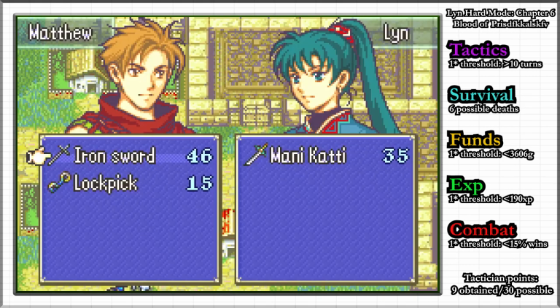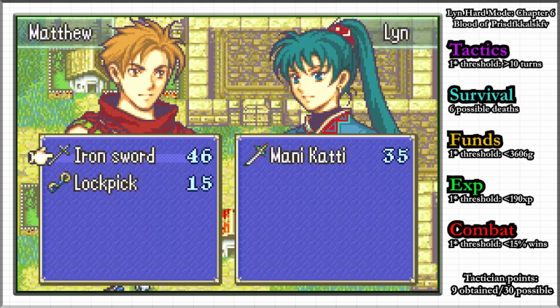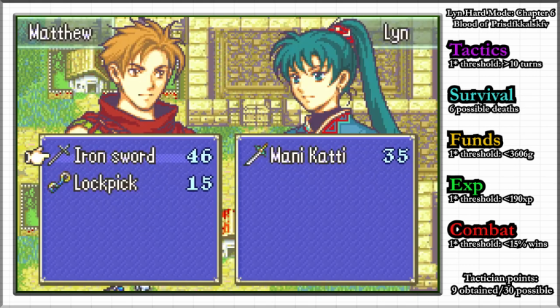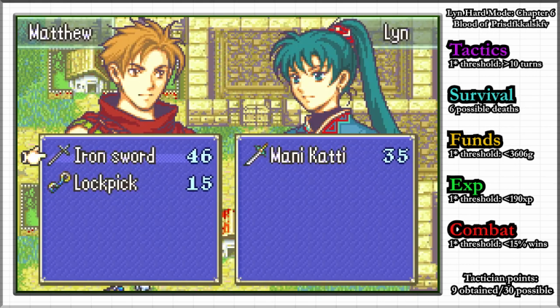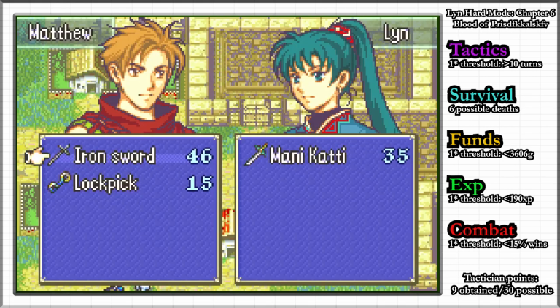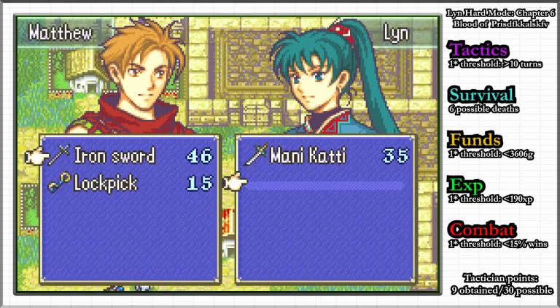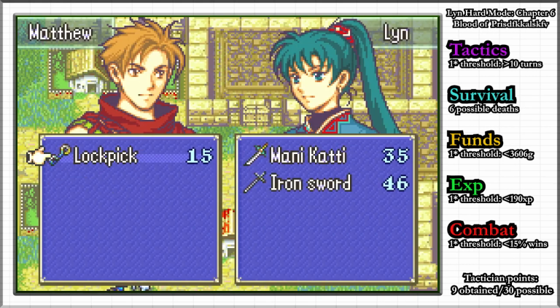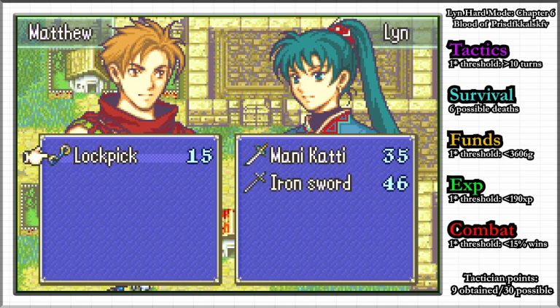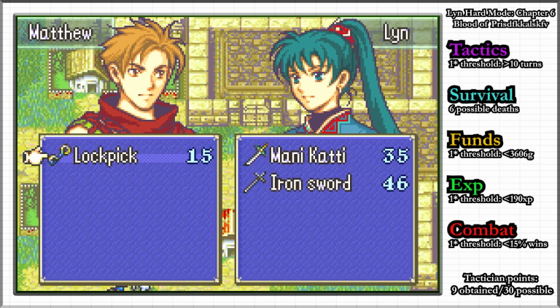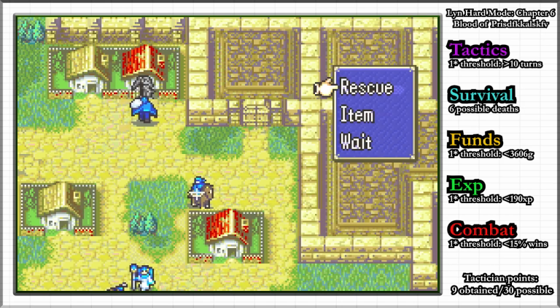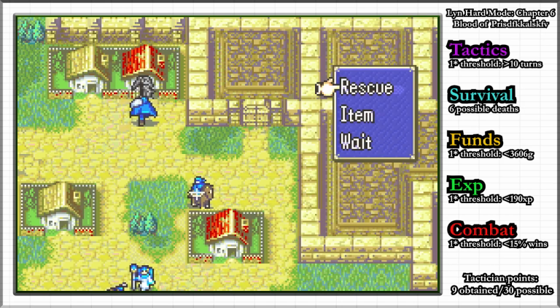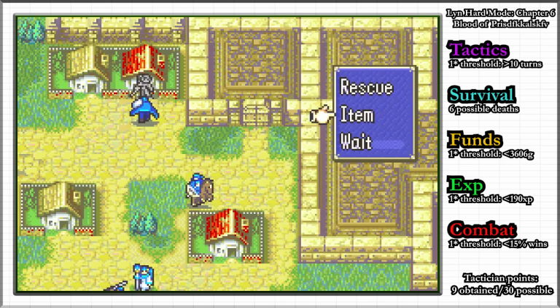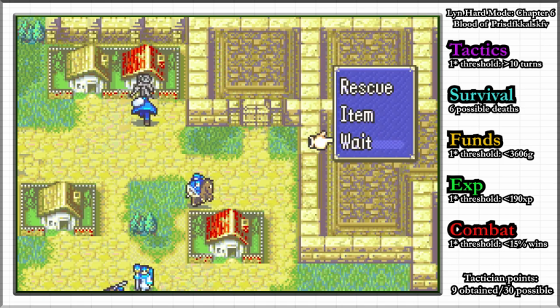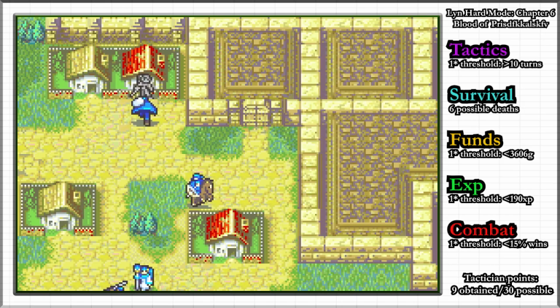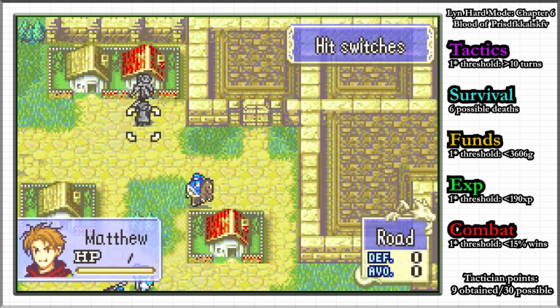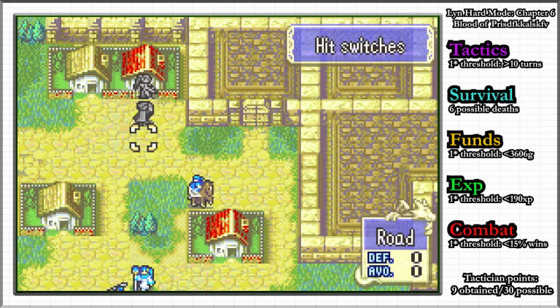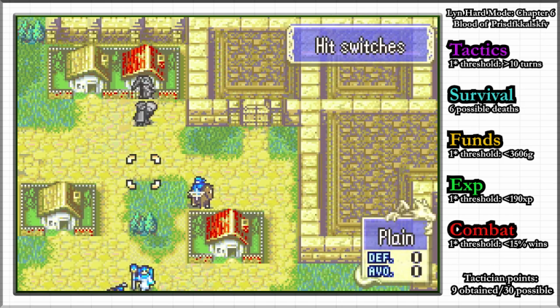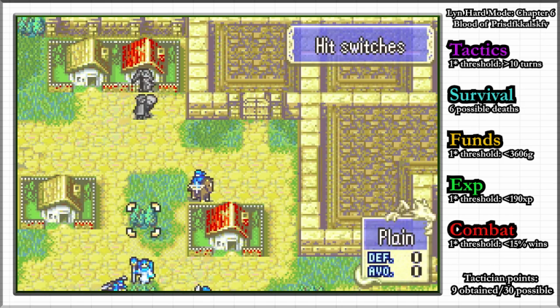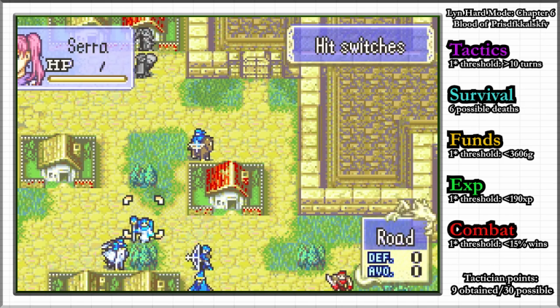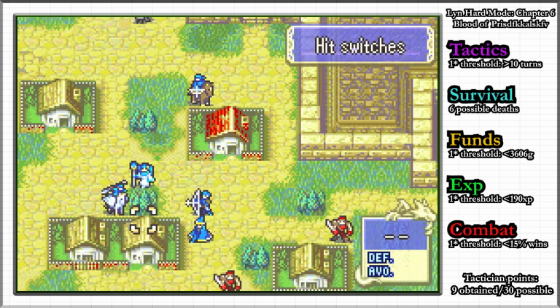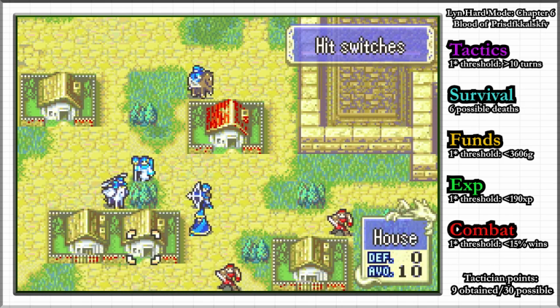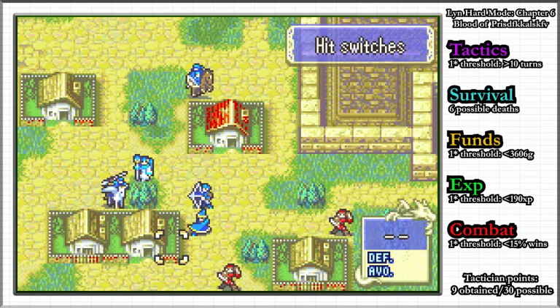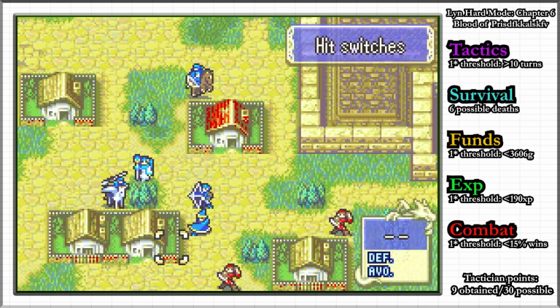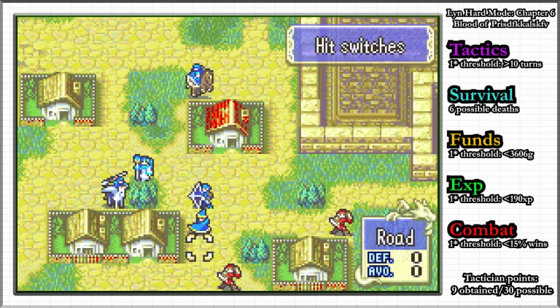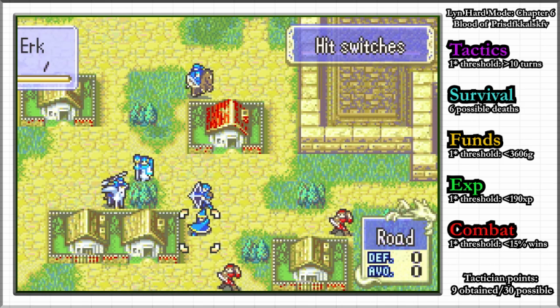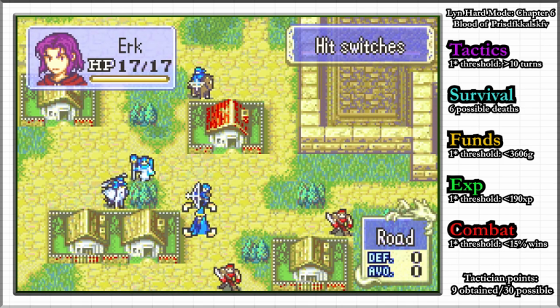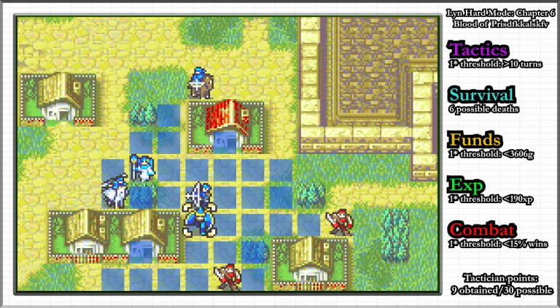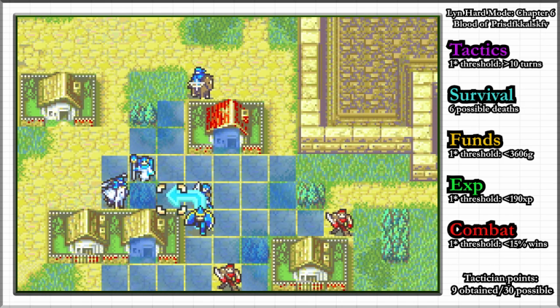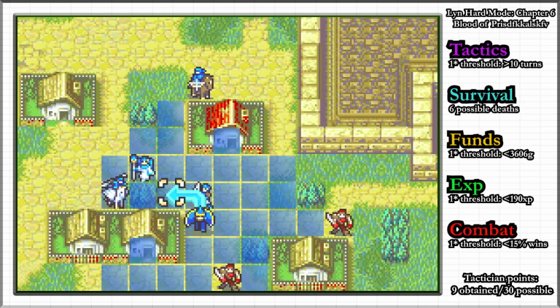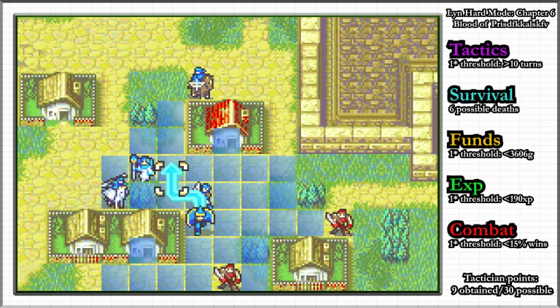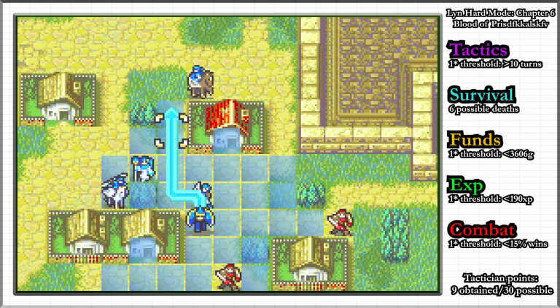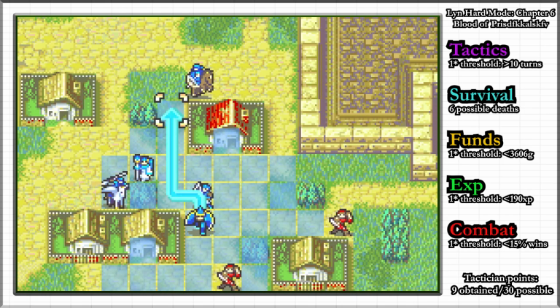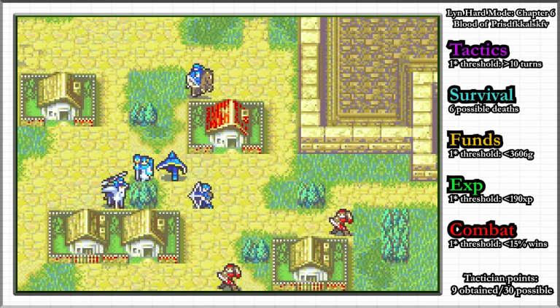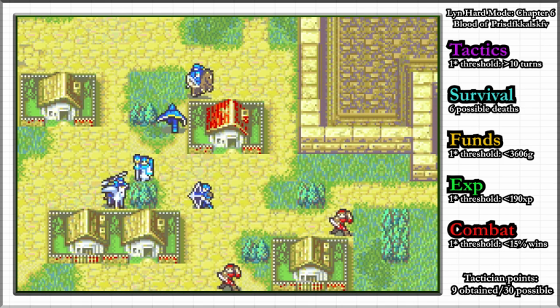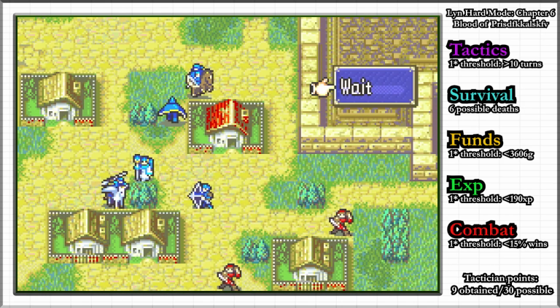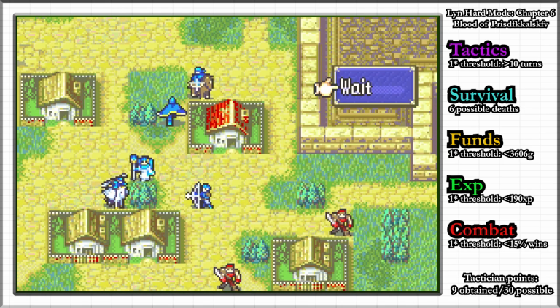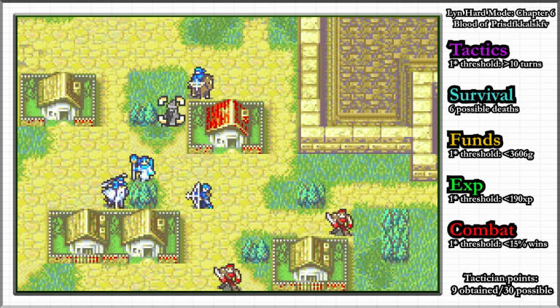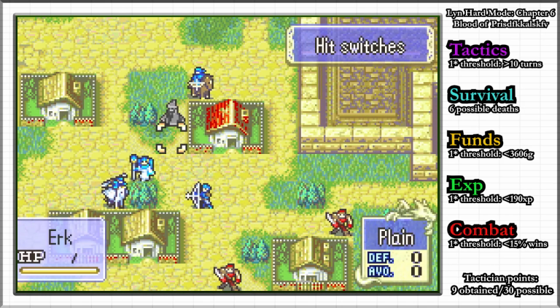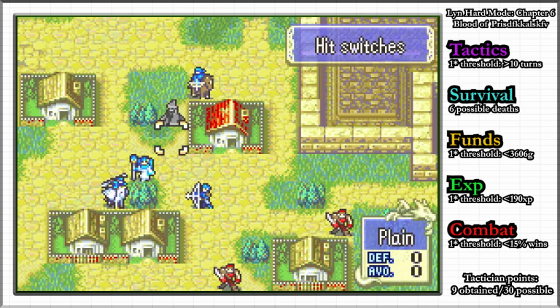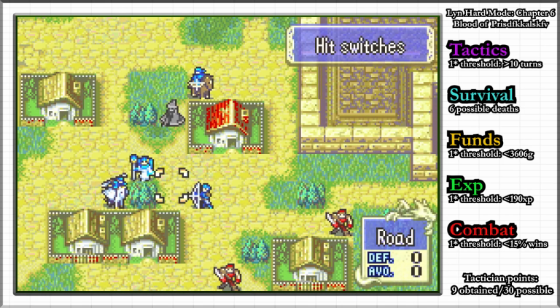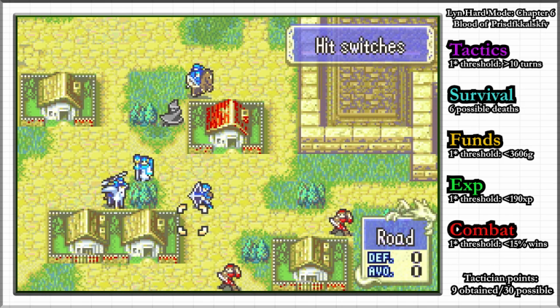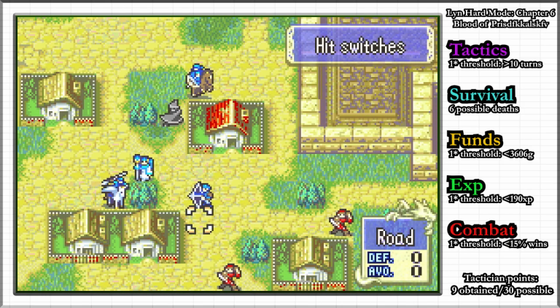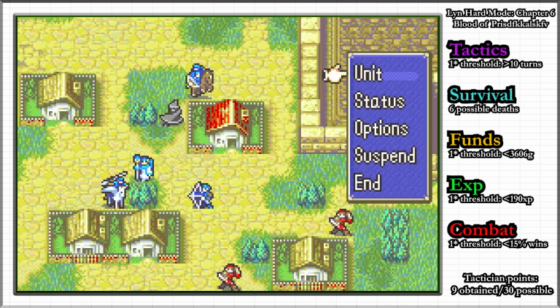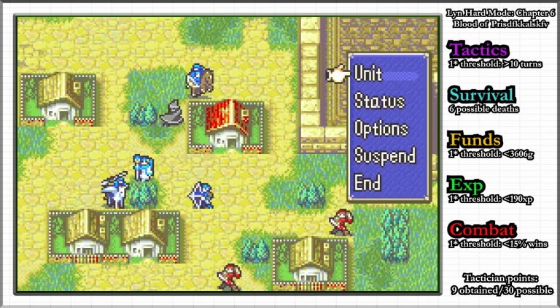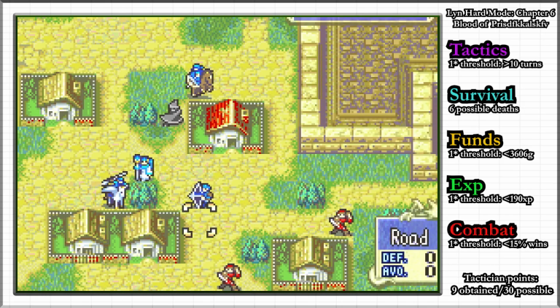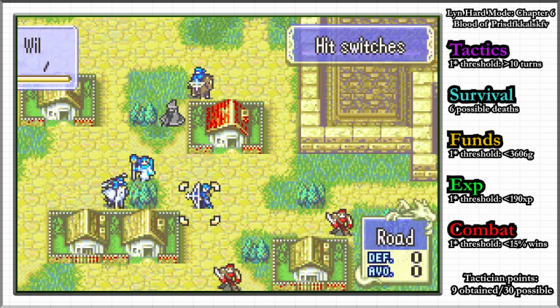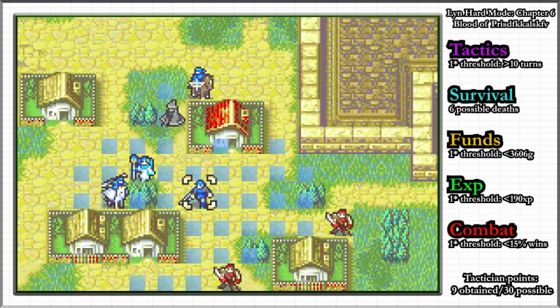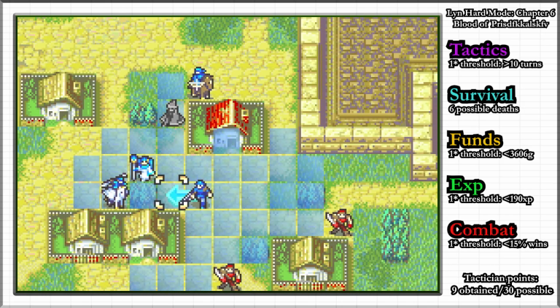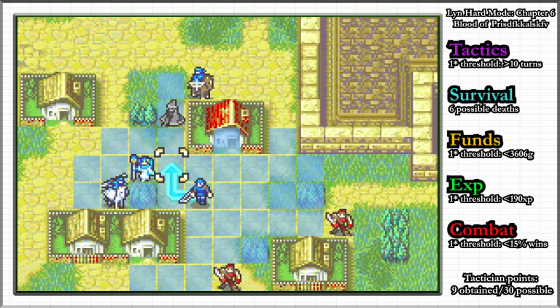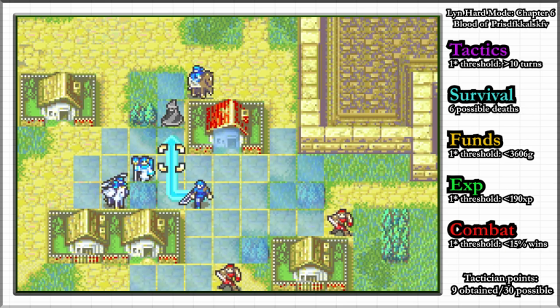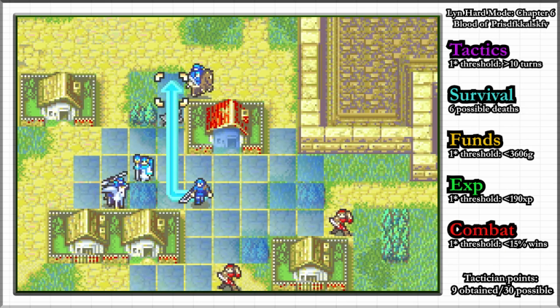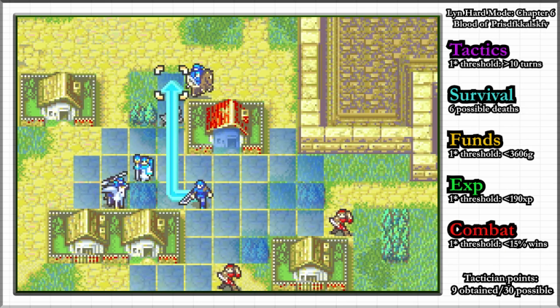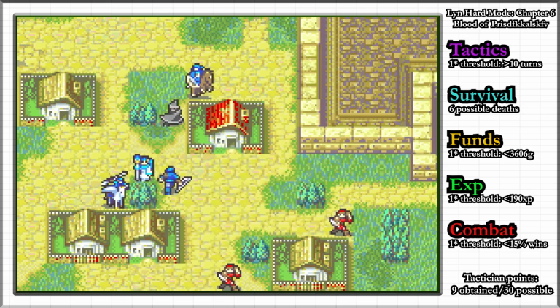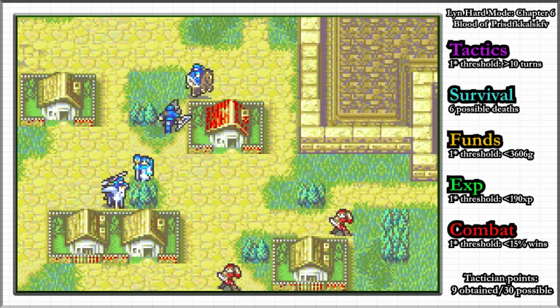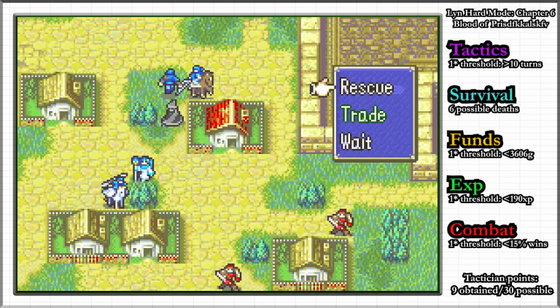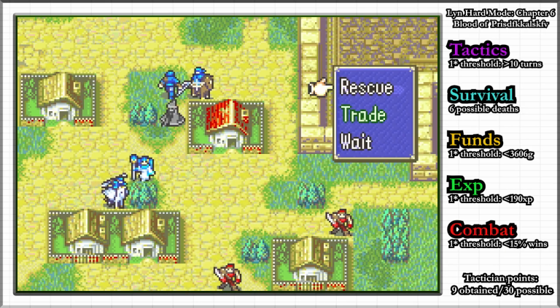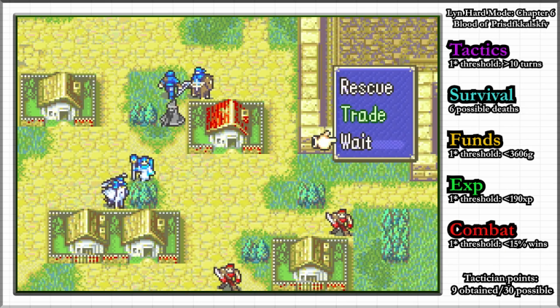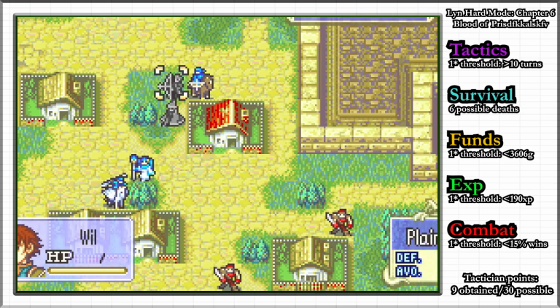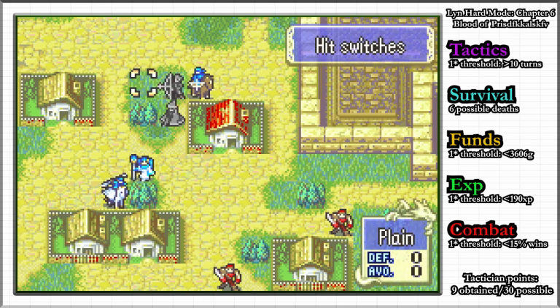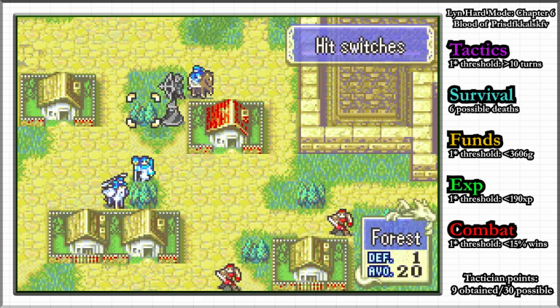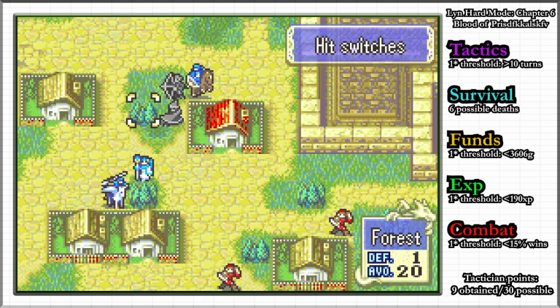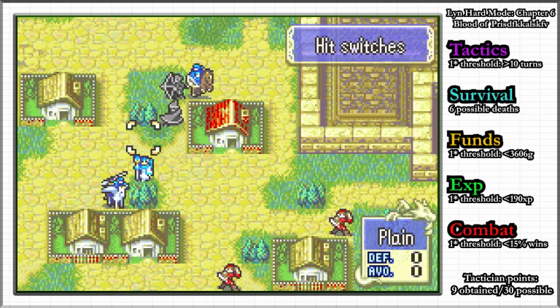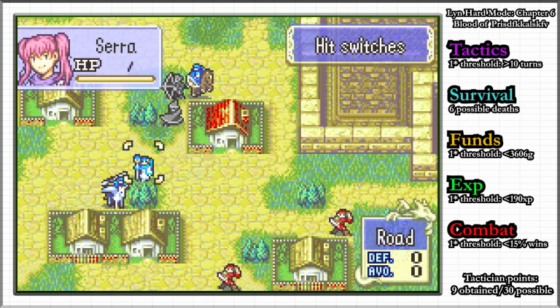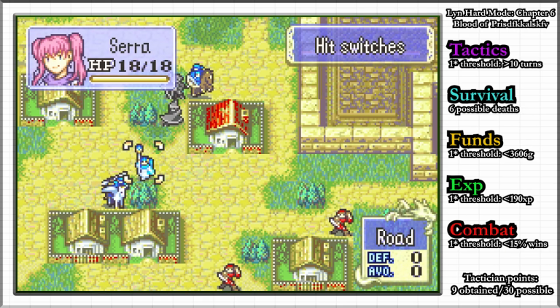This map has a unique objective where you must press three switches to open a secret passageway. The tactics rank will be an easy 1 star since we can take our time.